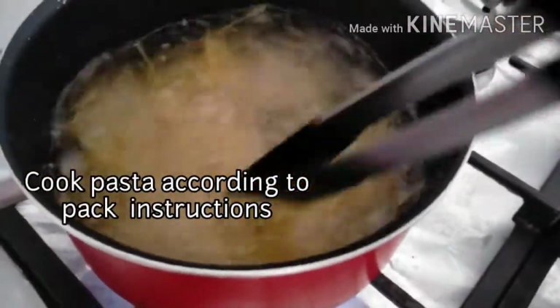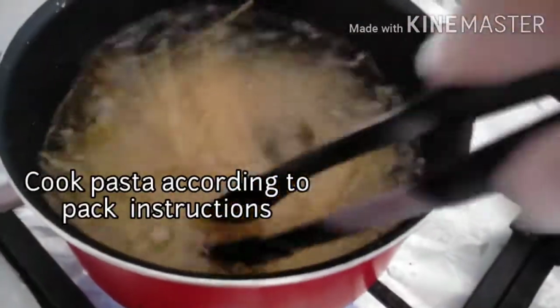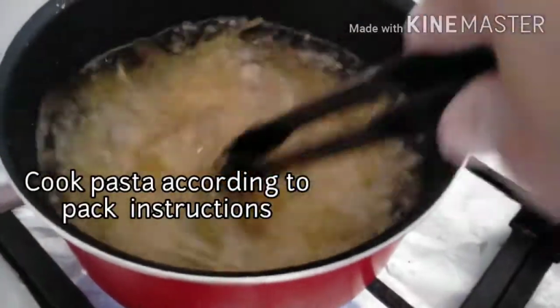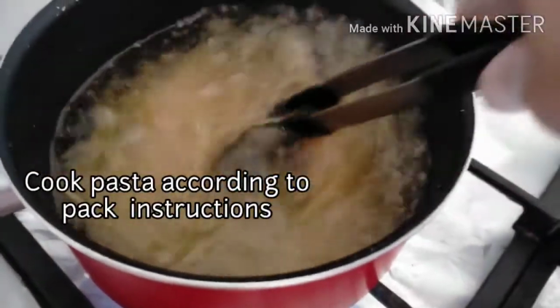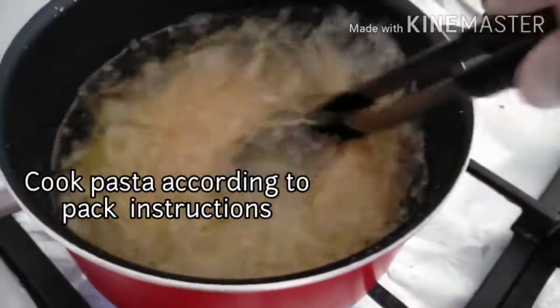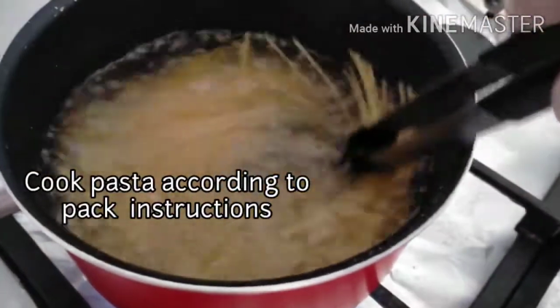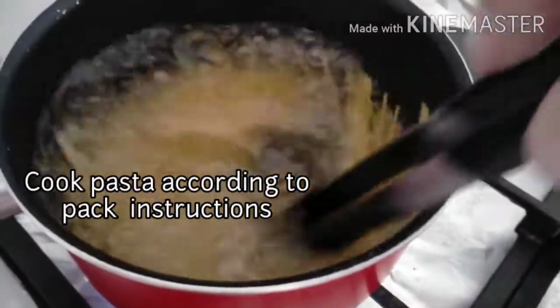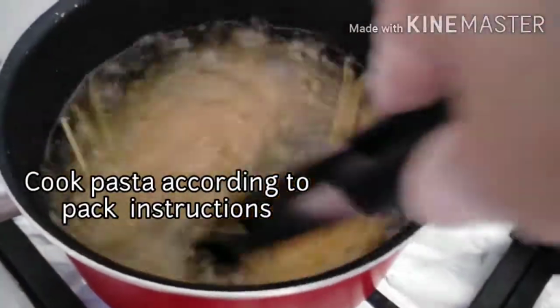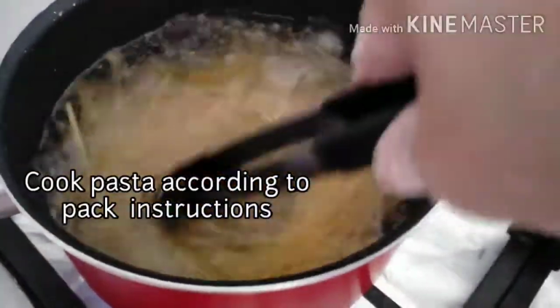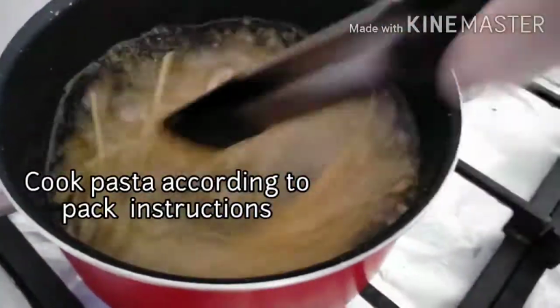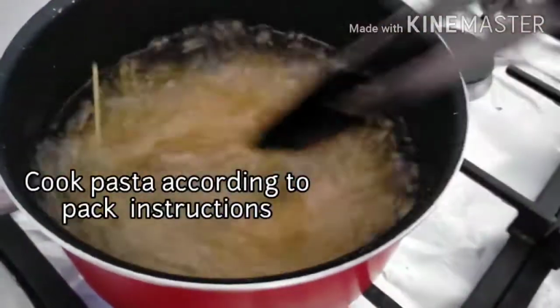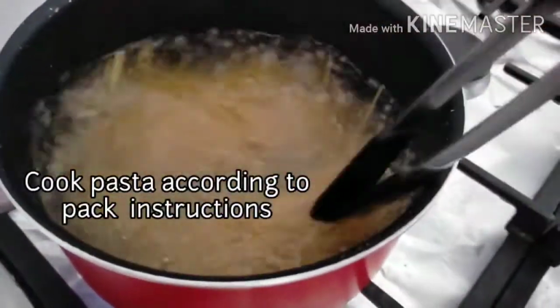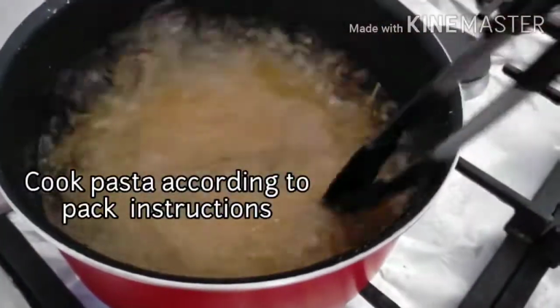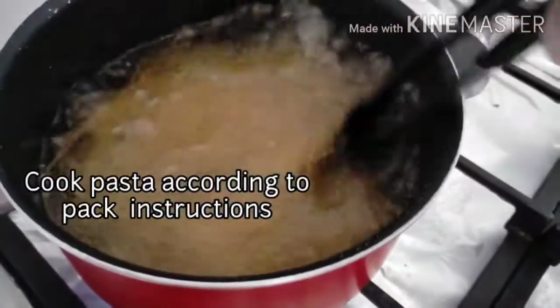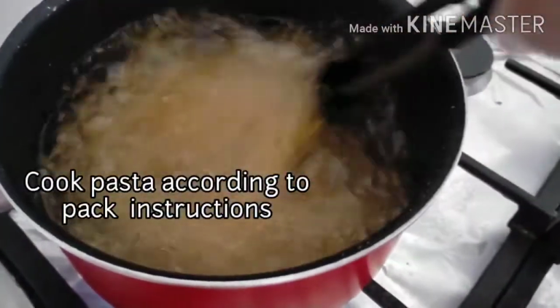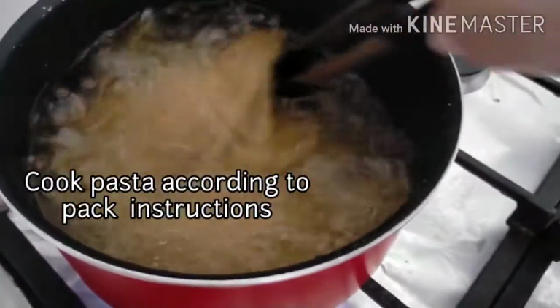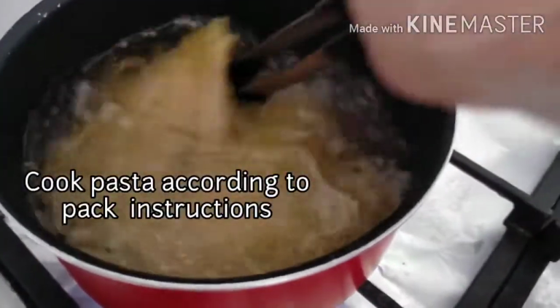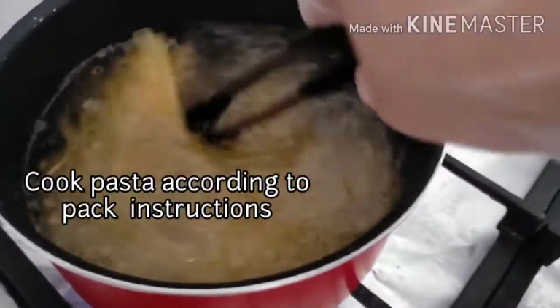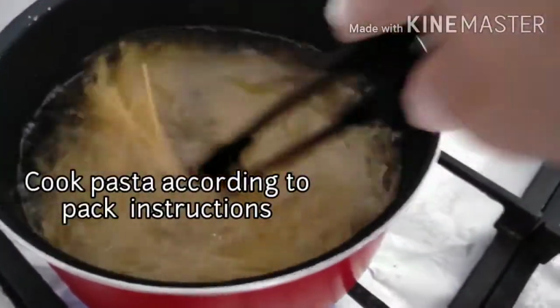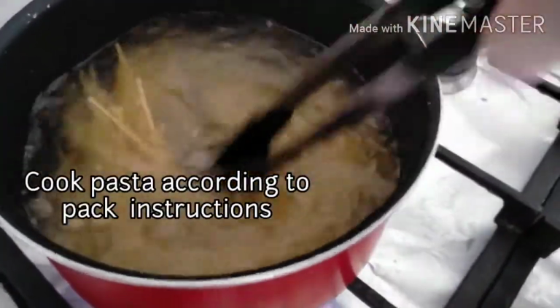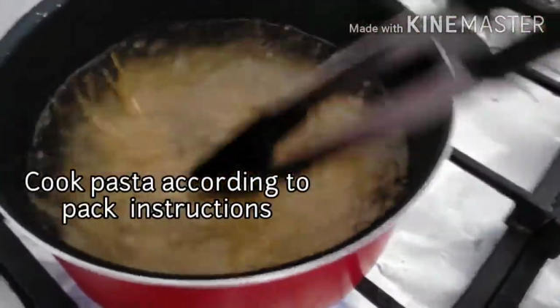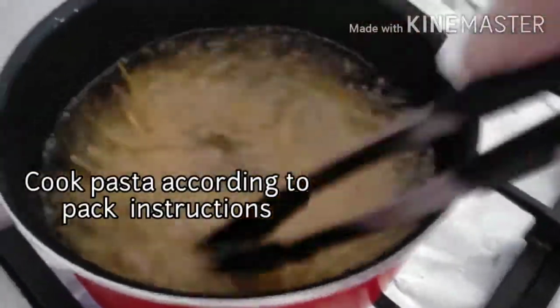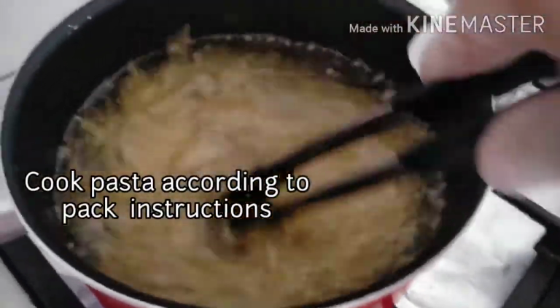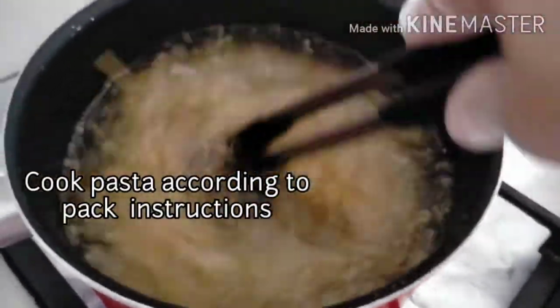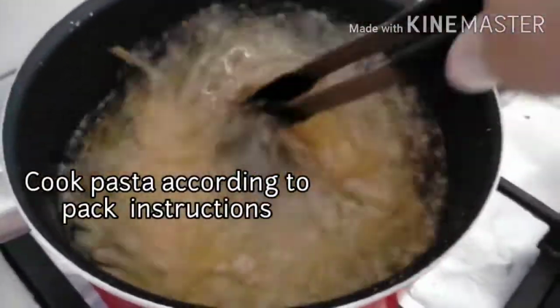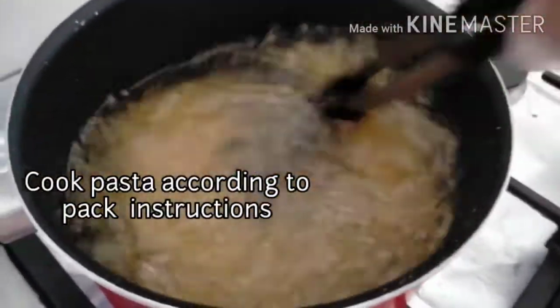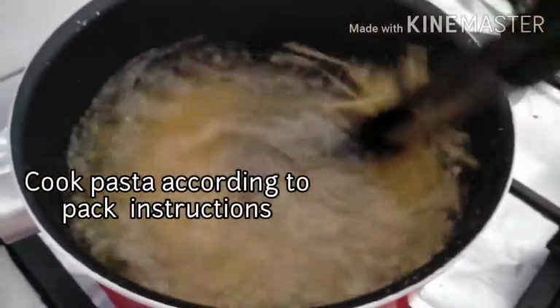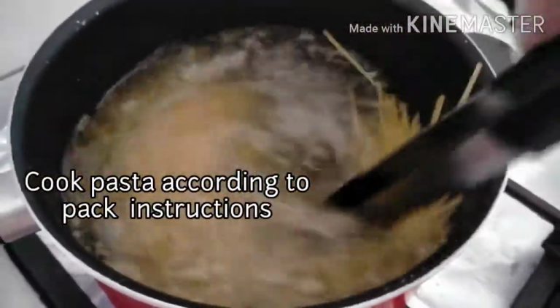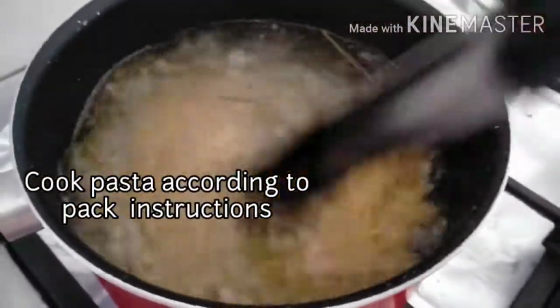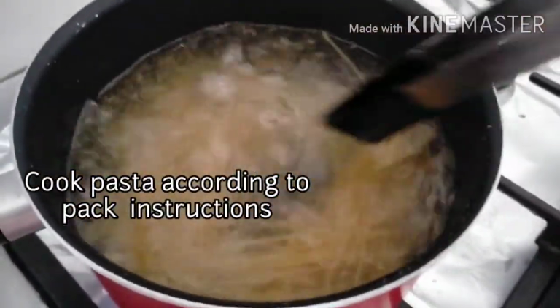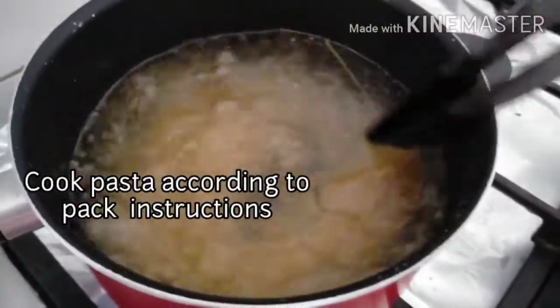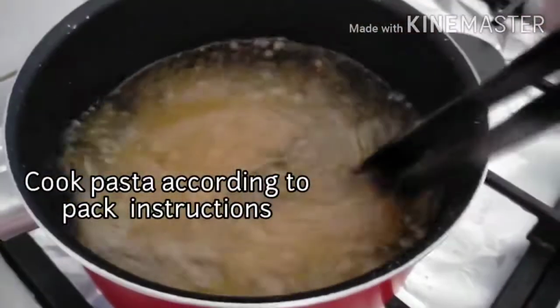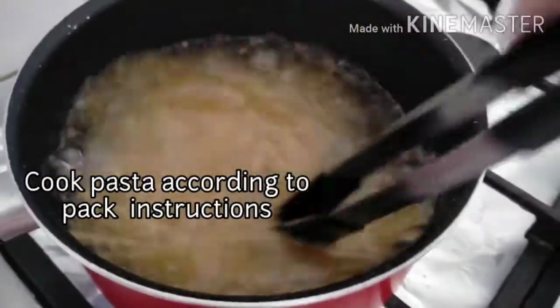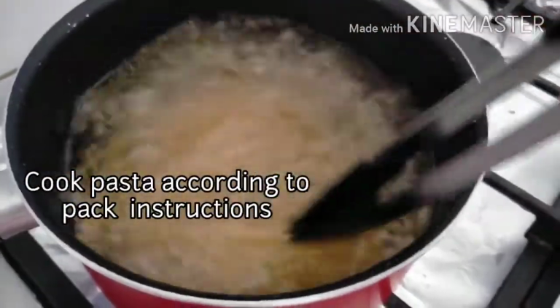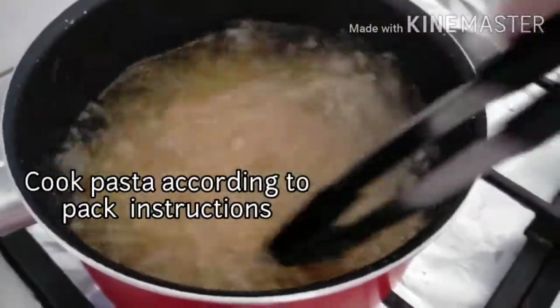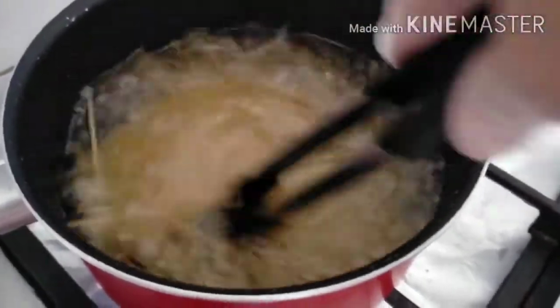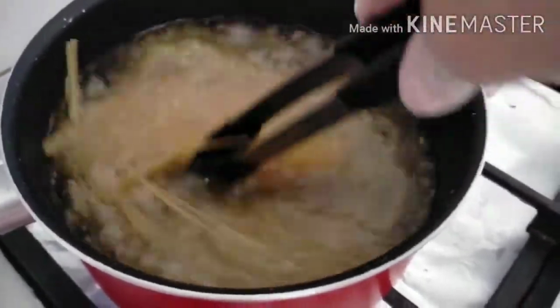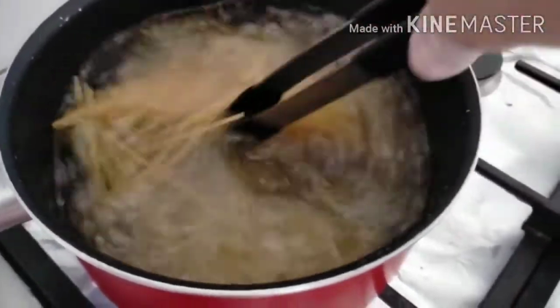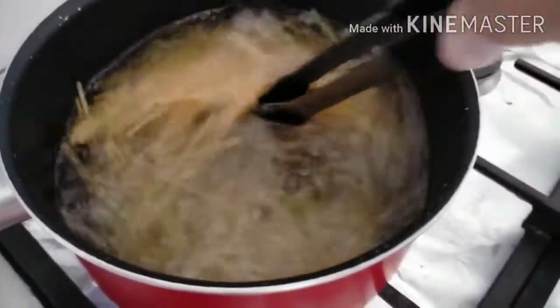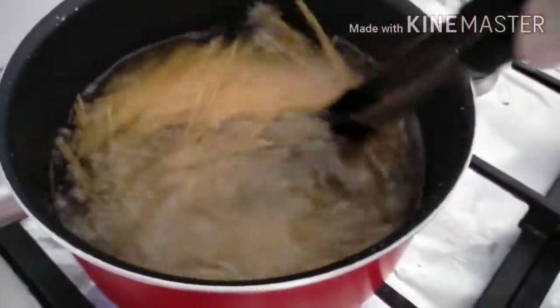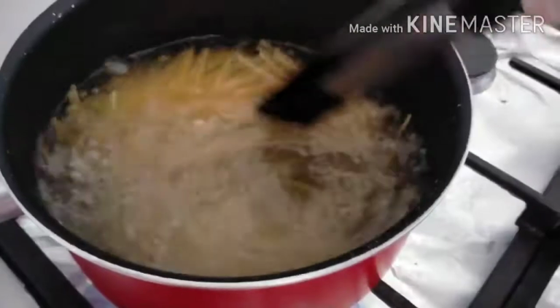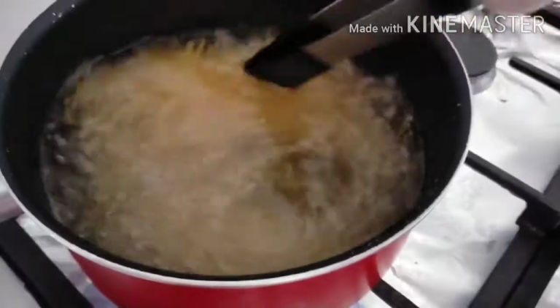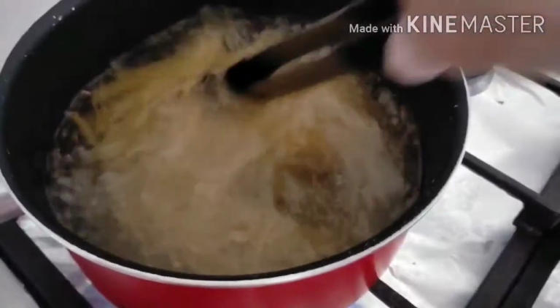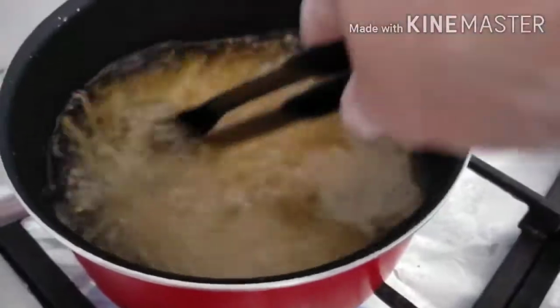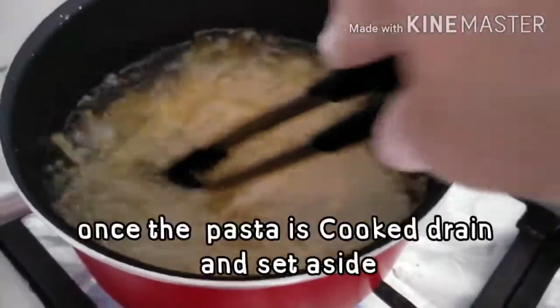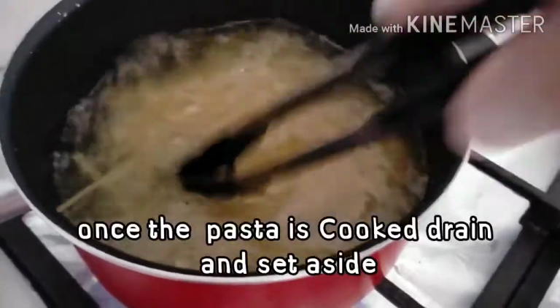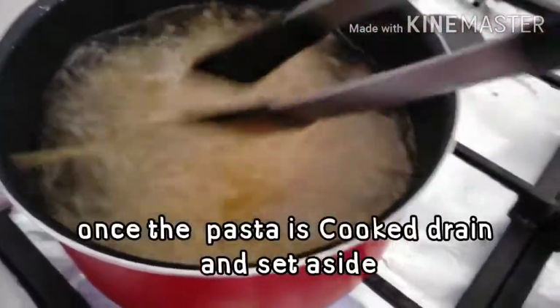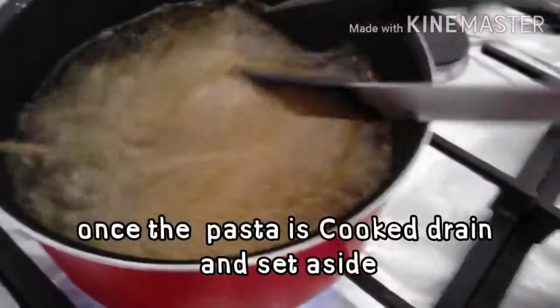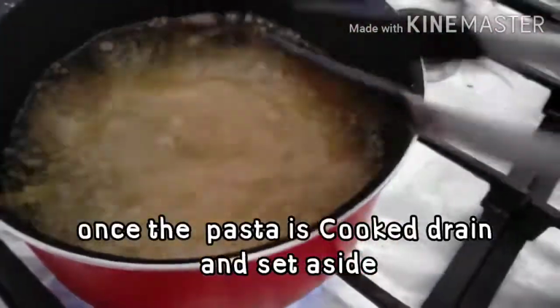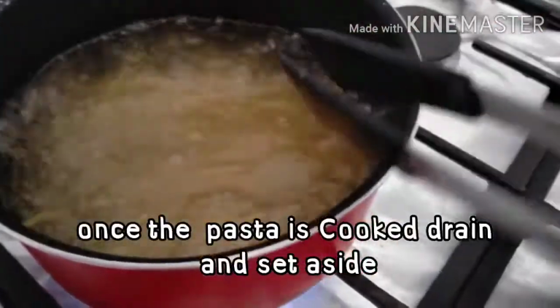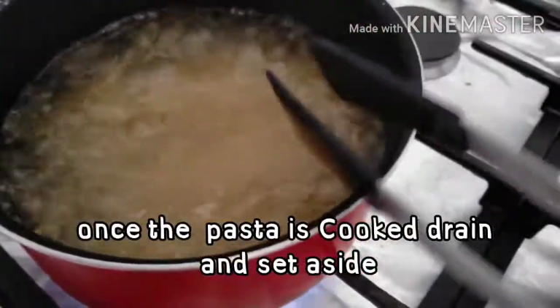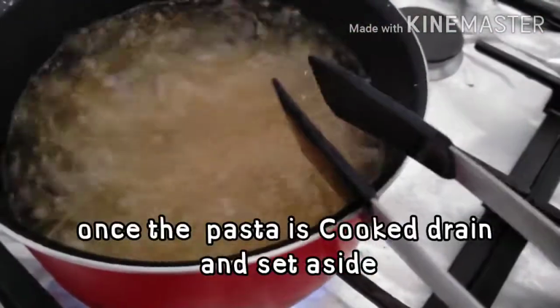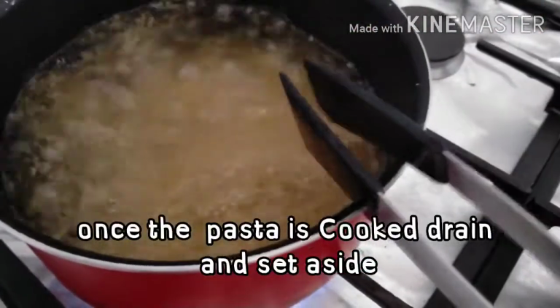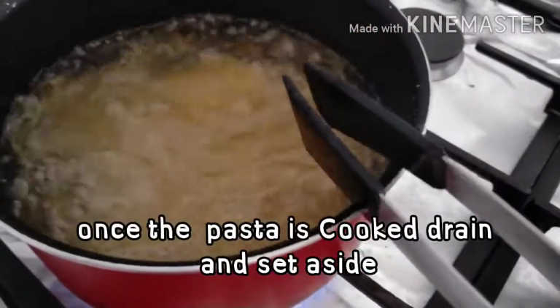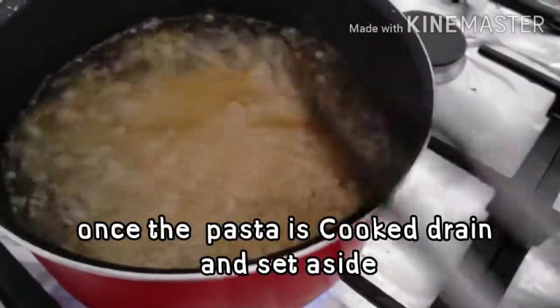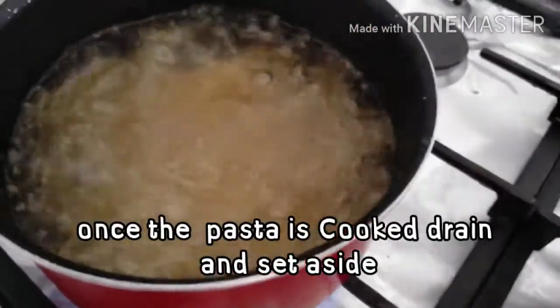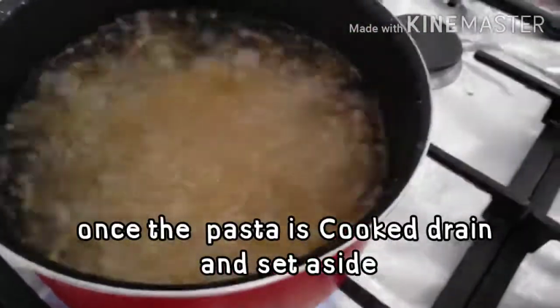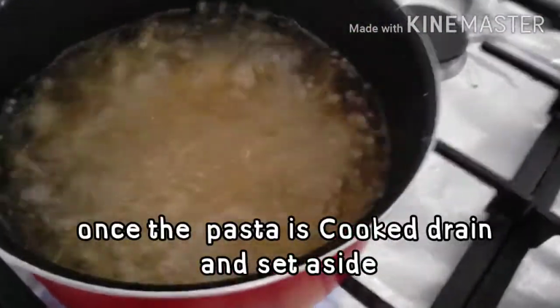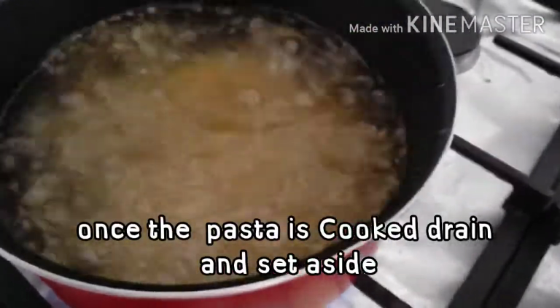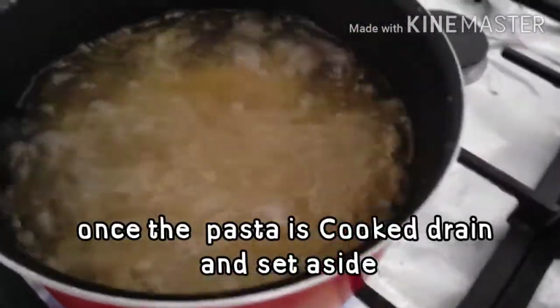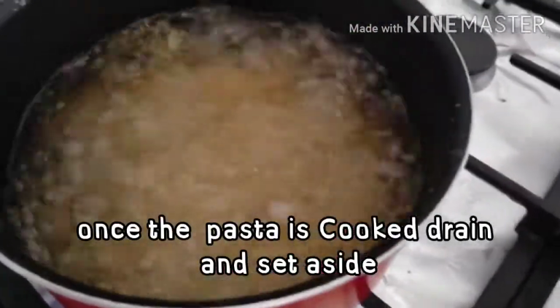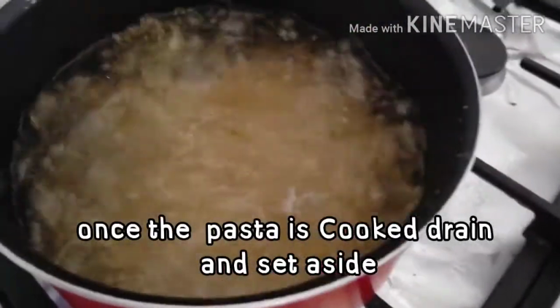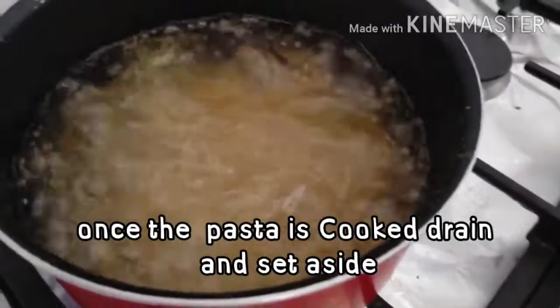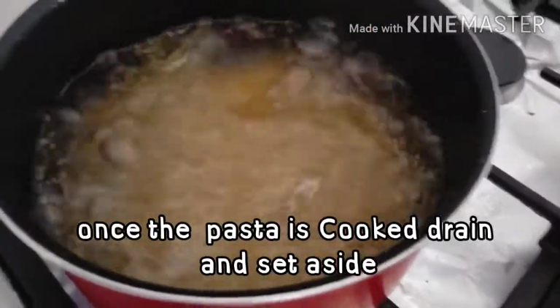Kapag luto na yung ating pasta, drain po natin, then set aside muna.